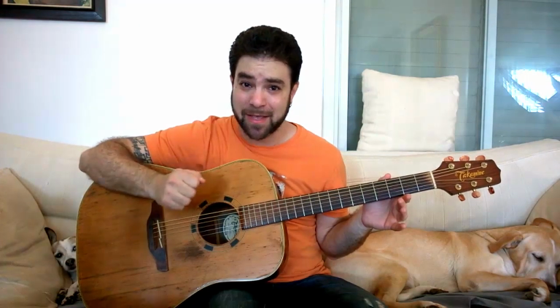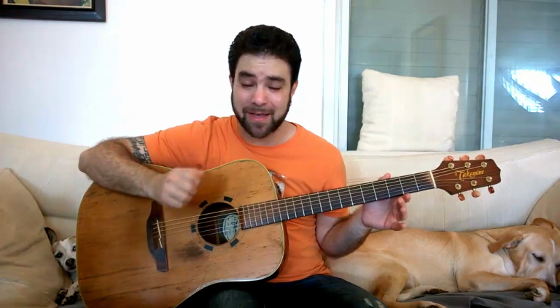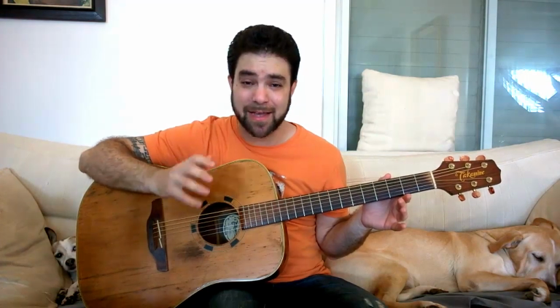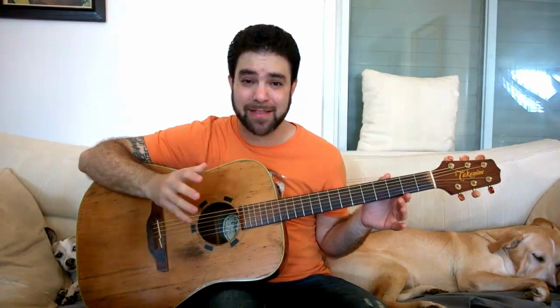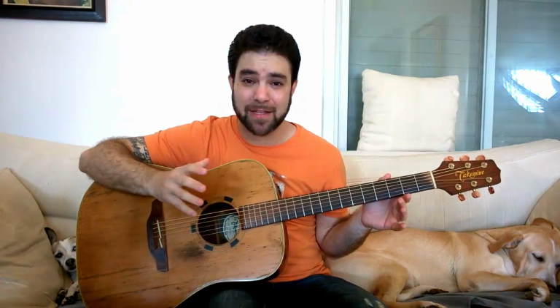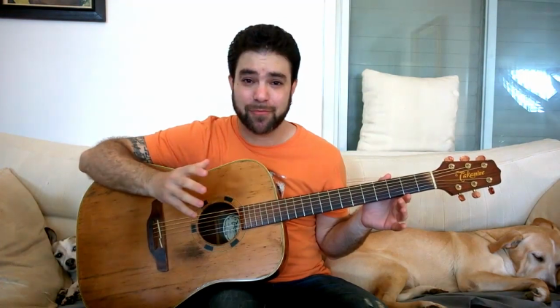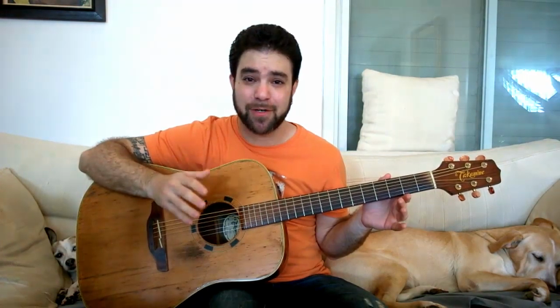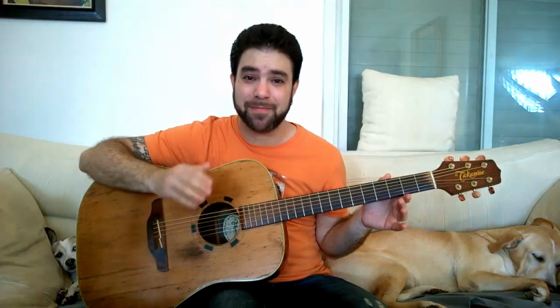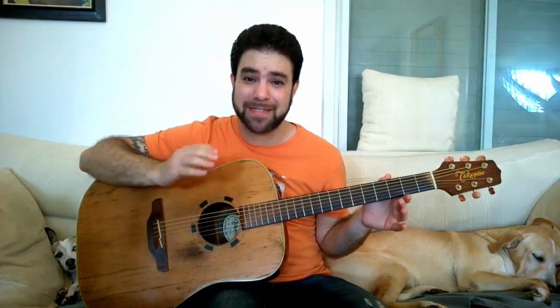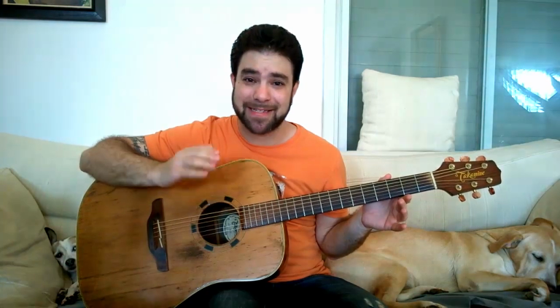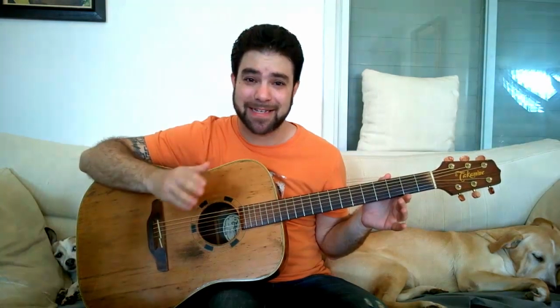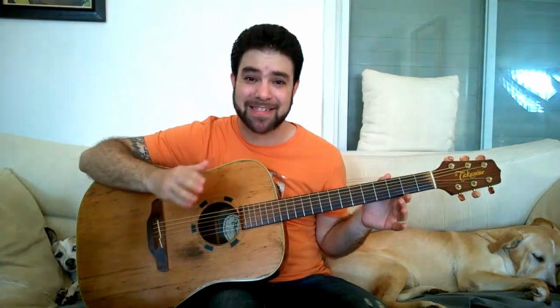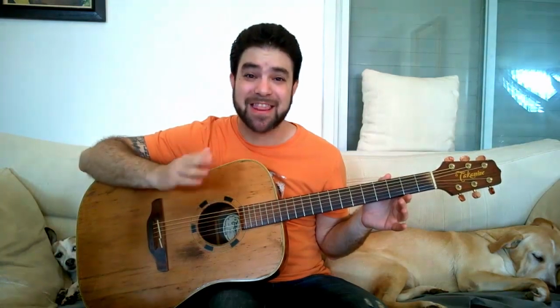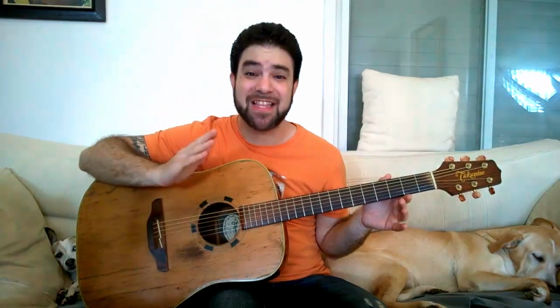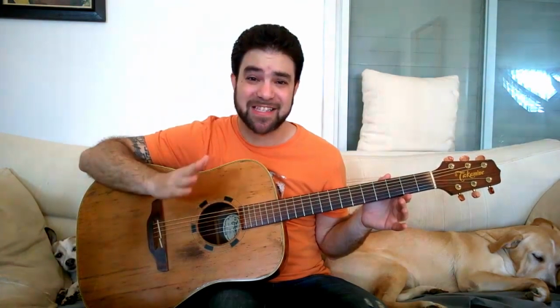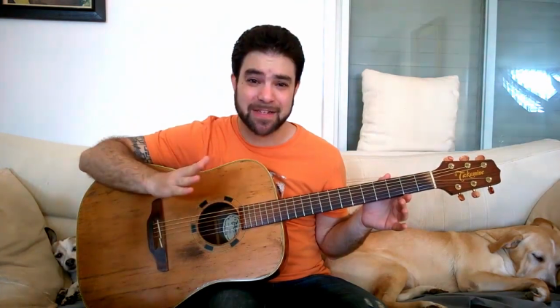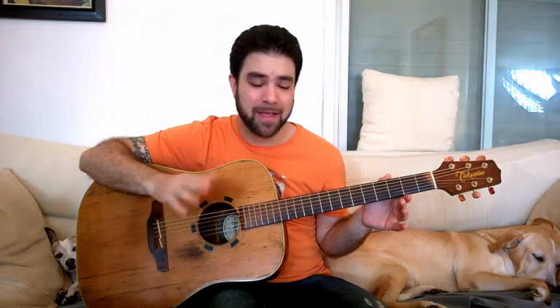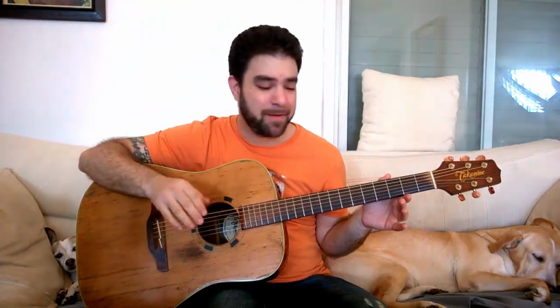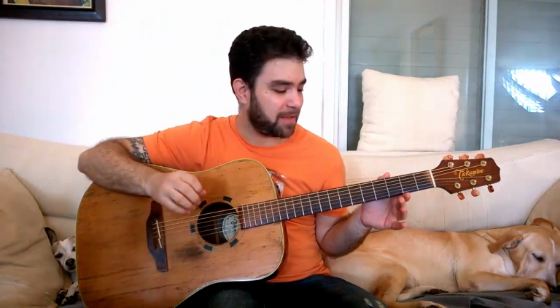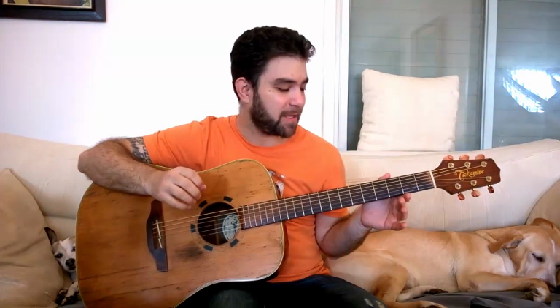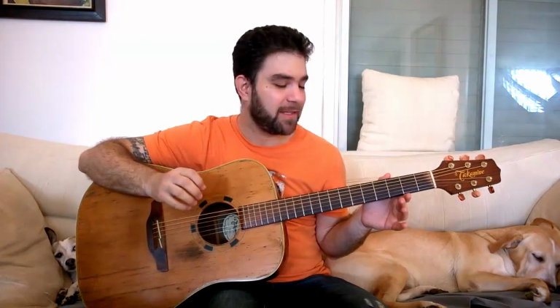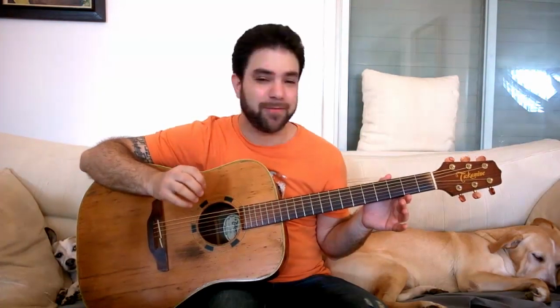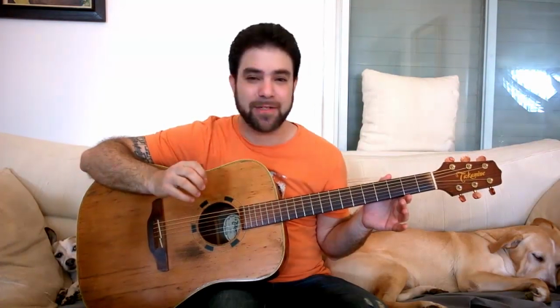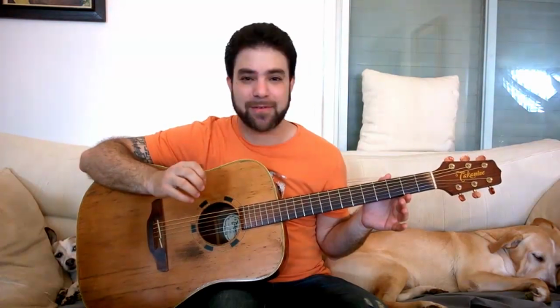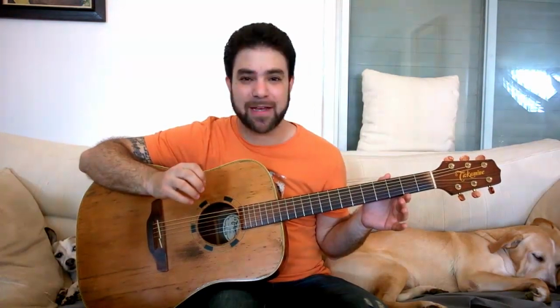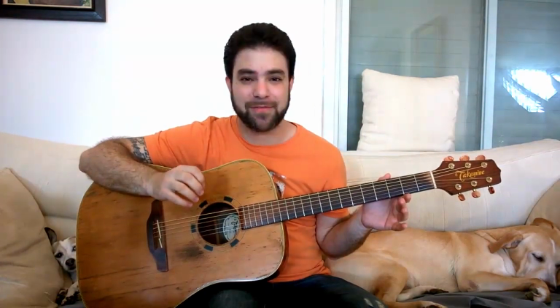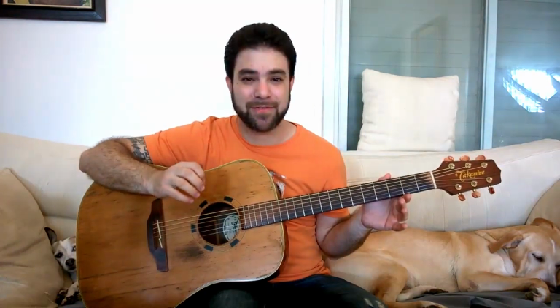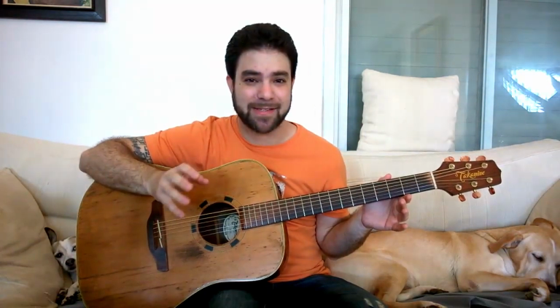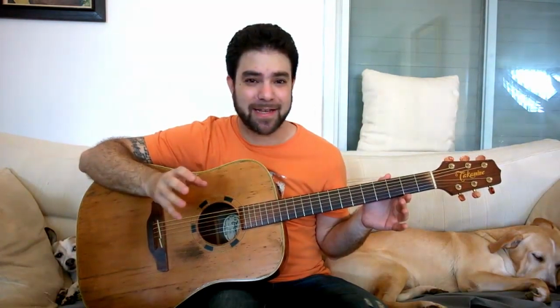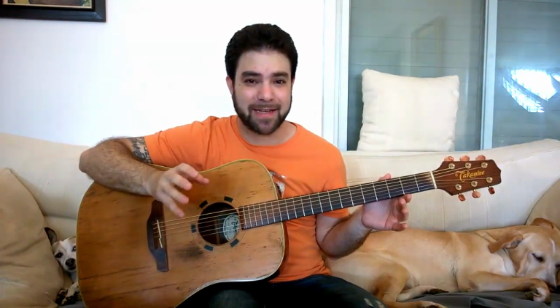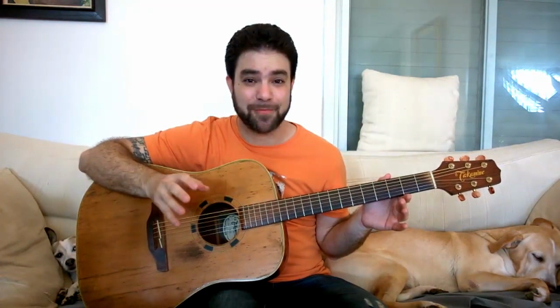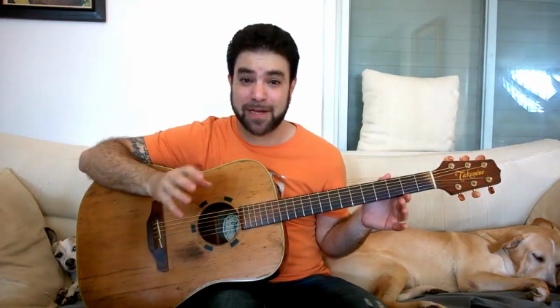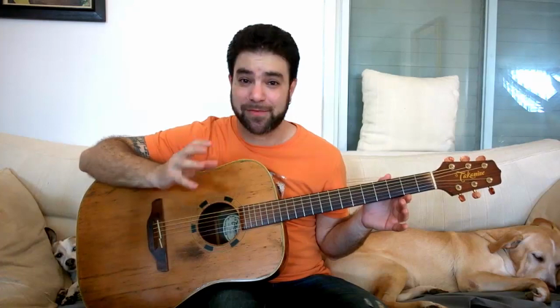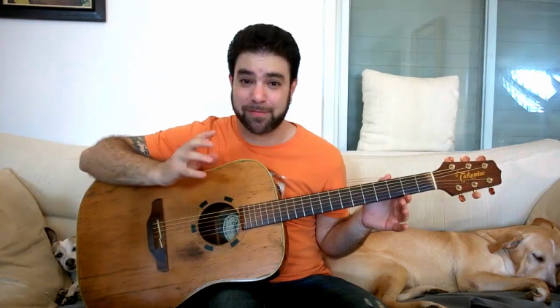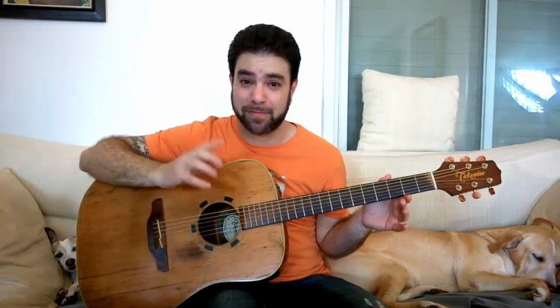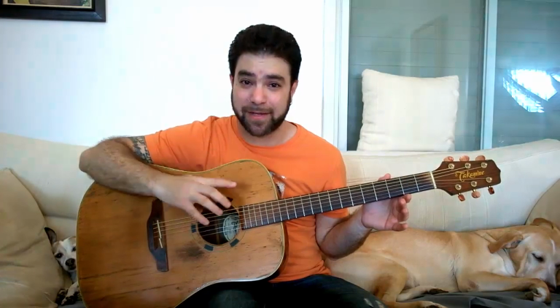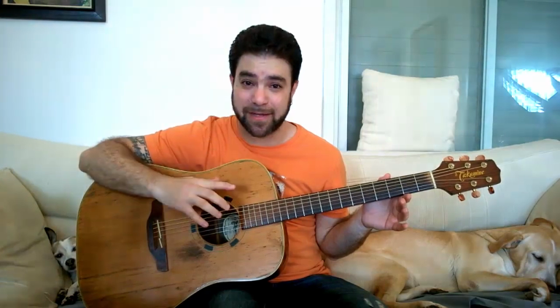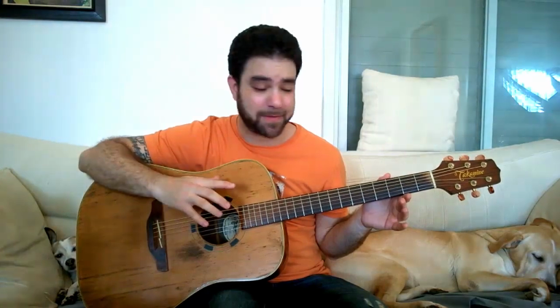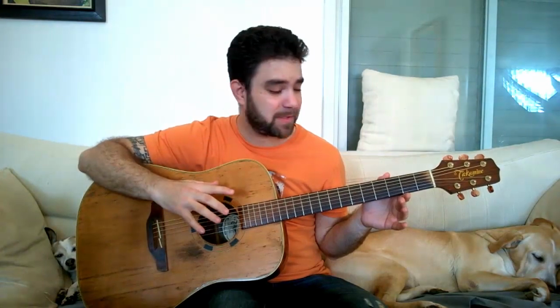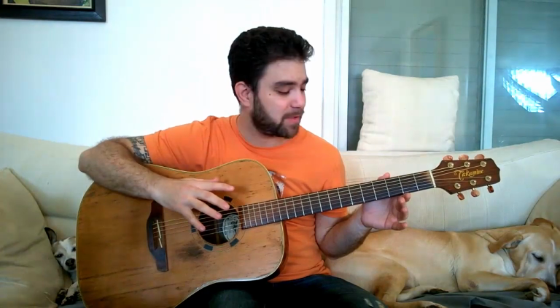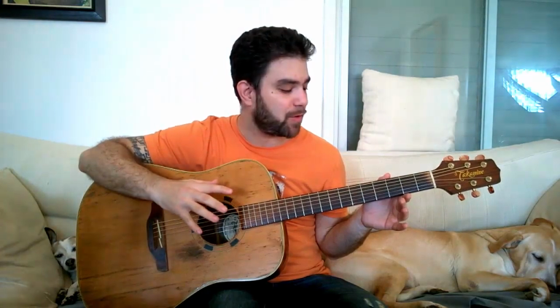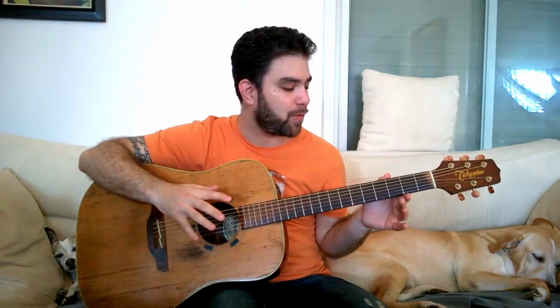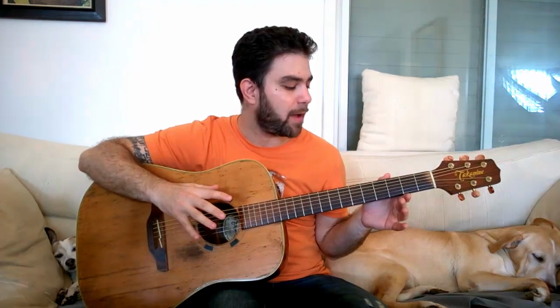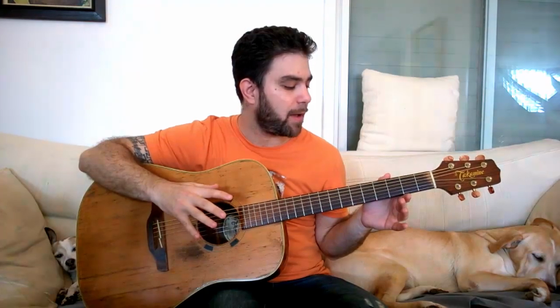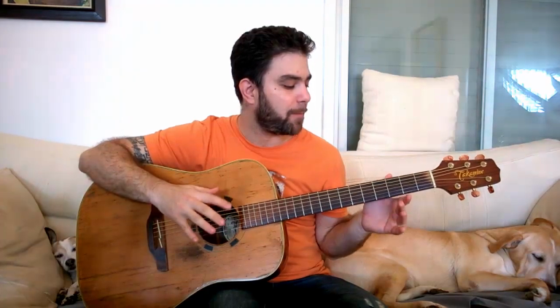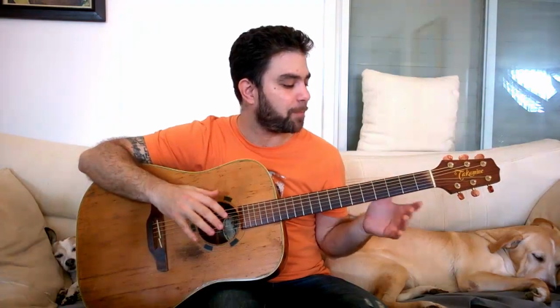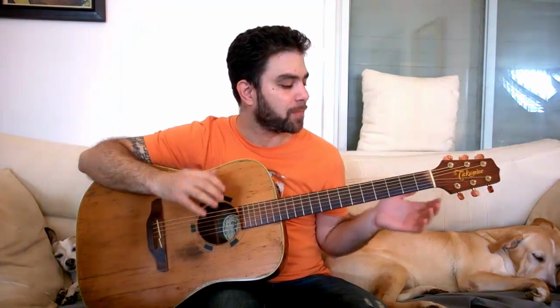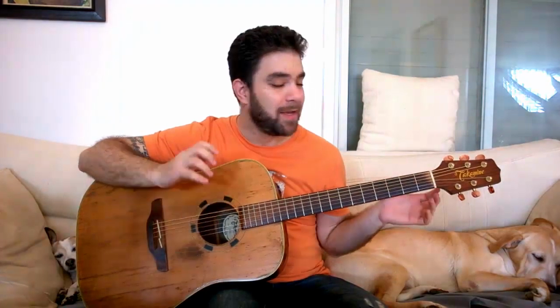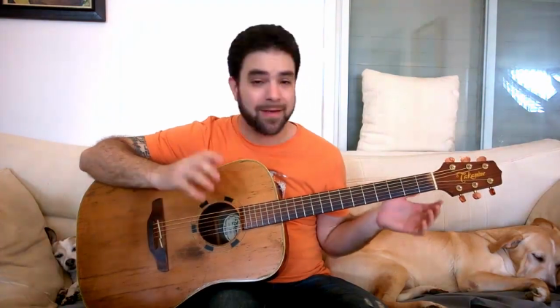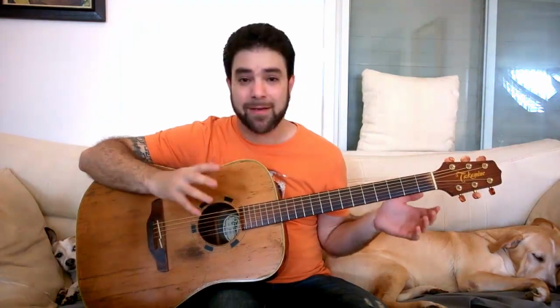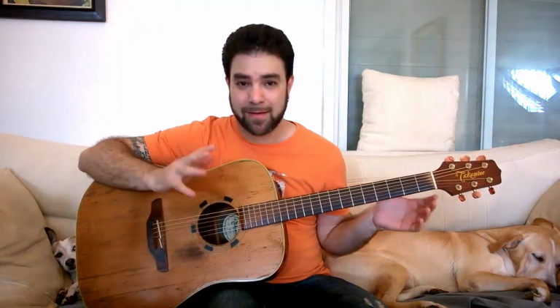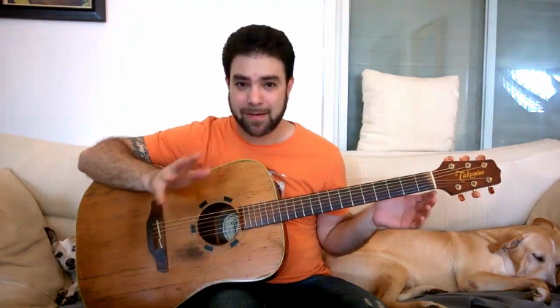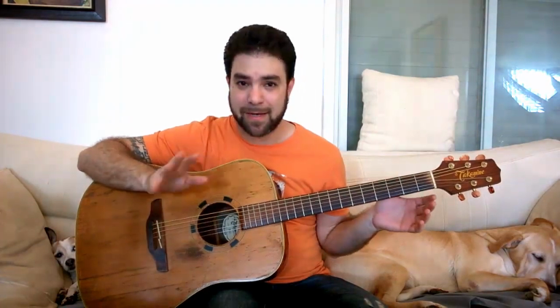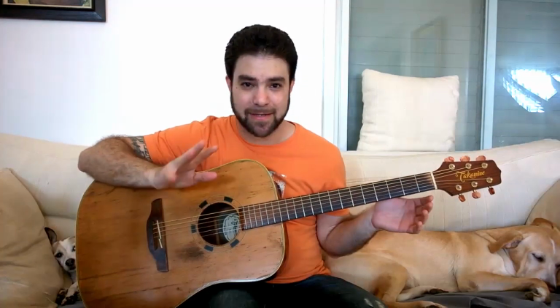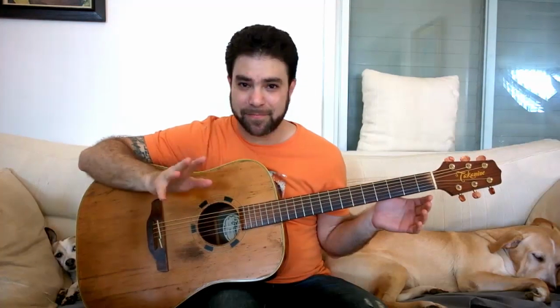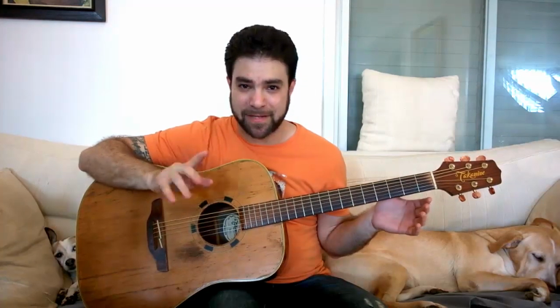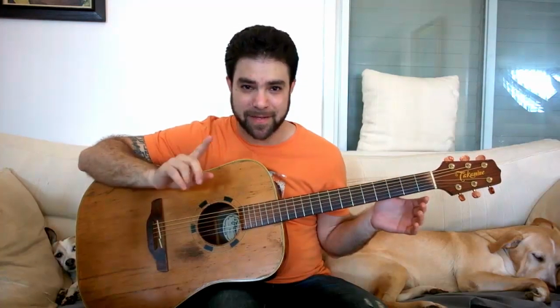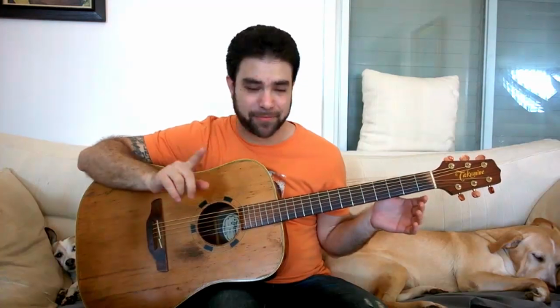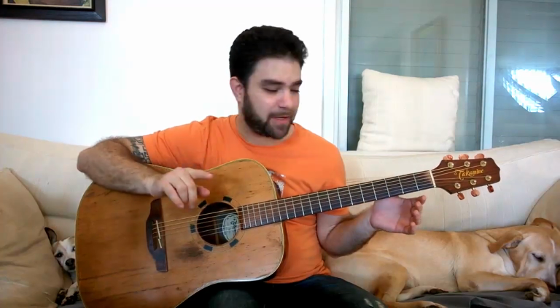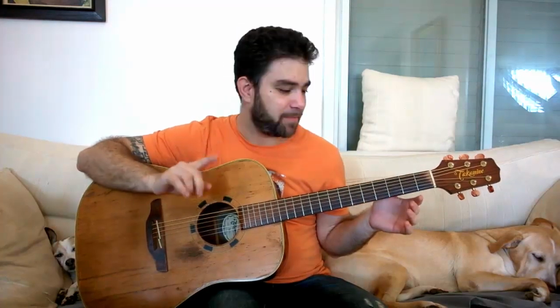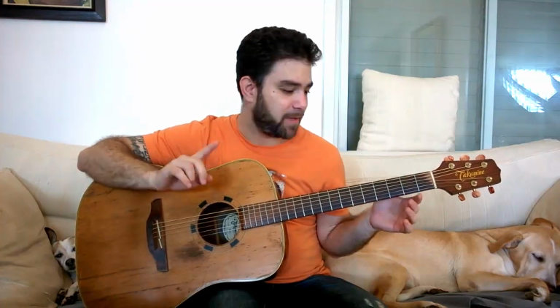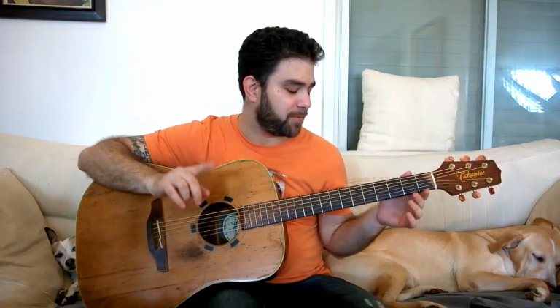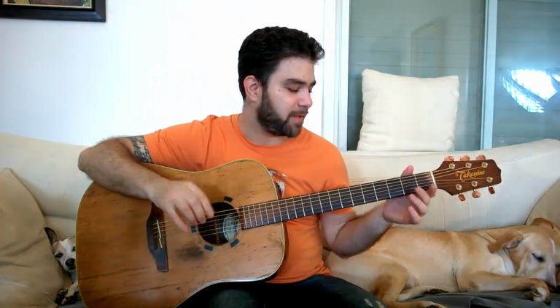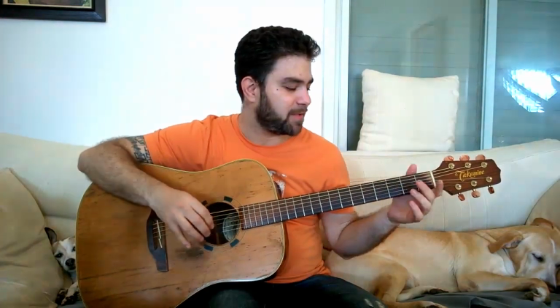I hate that word — sixths — but luckily we don't have to say it, we have to play it. I didn't mean that rhyme by the way. So by sixths I mean this...